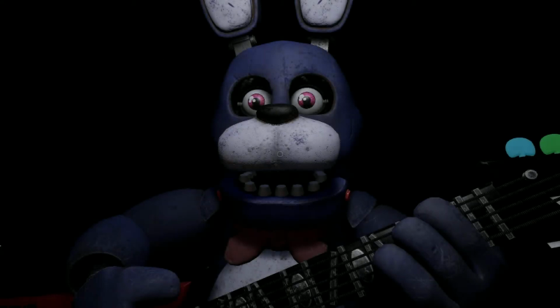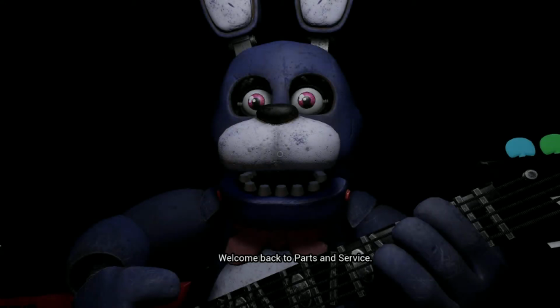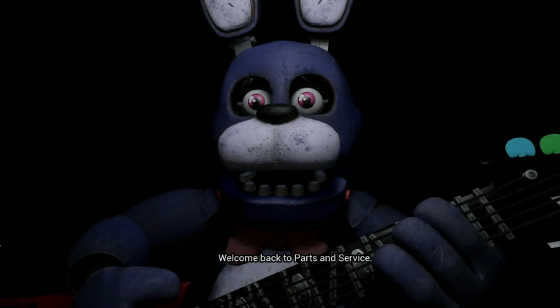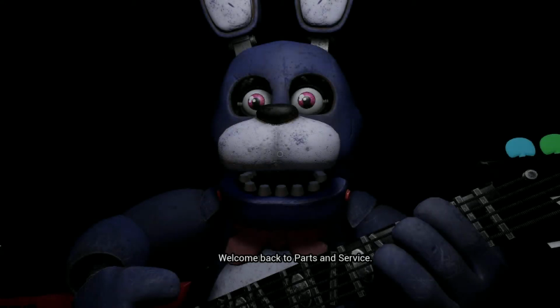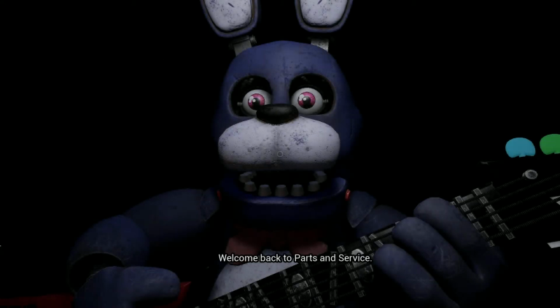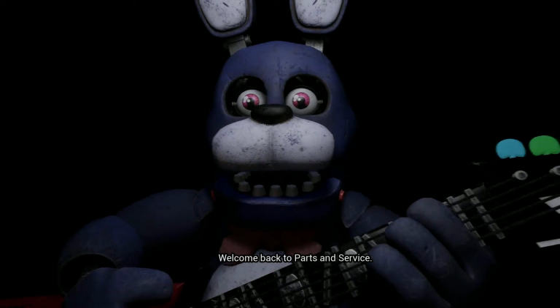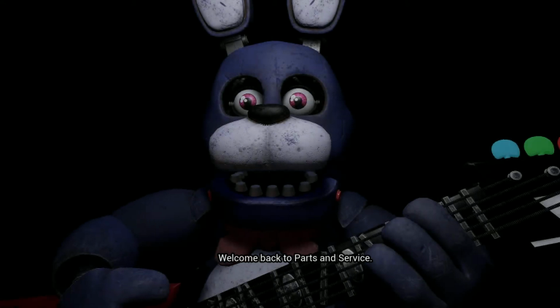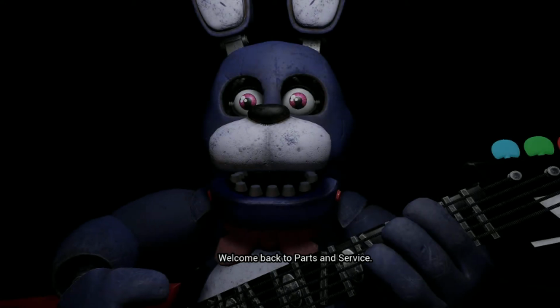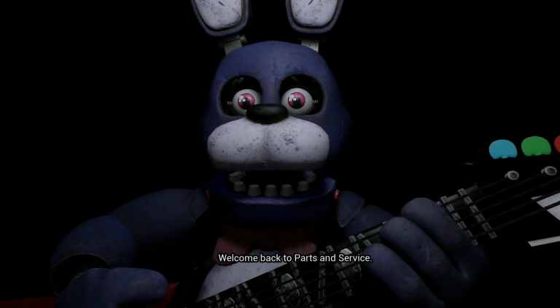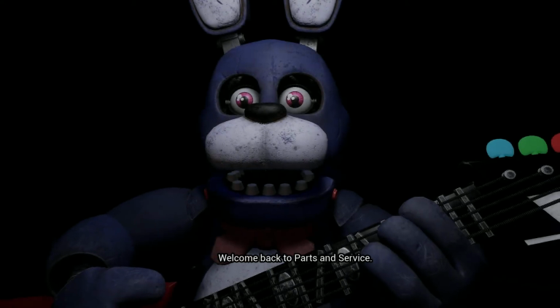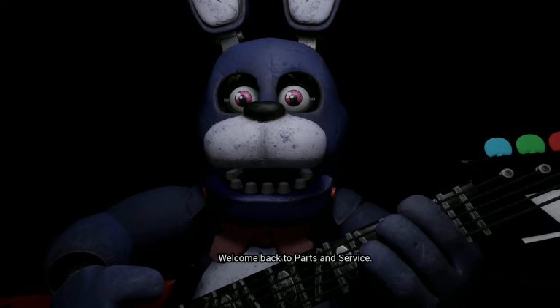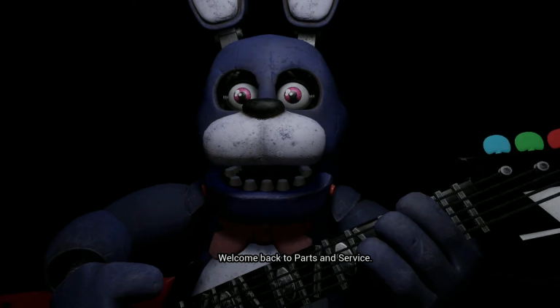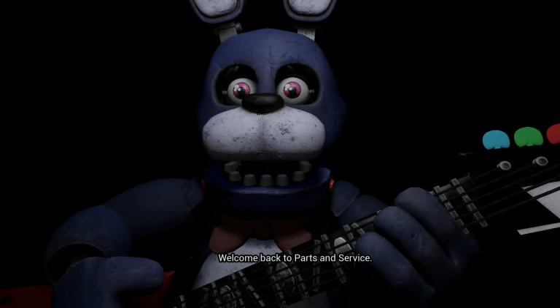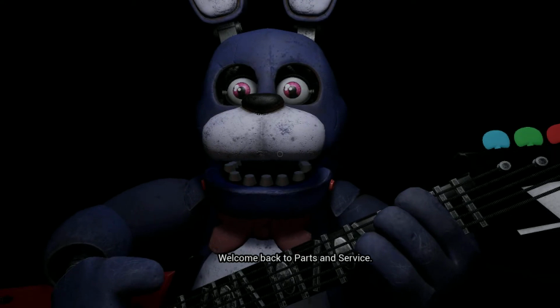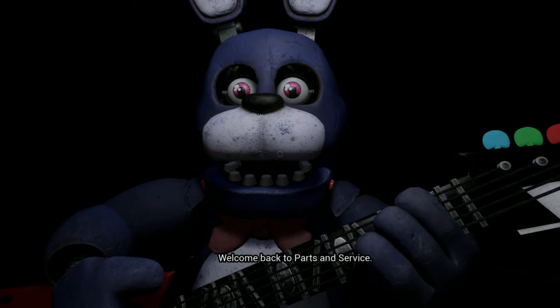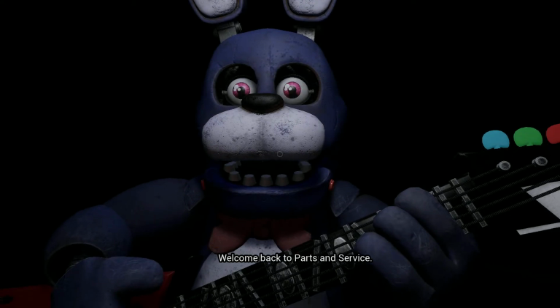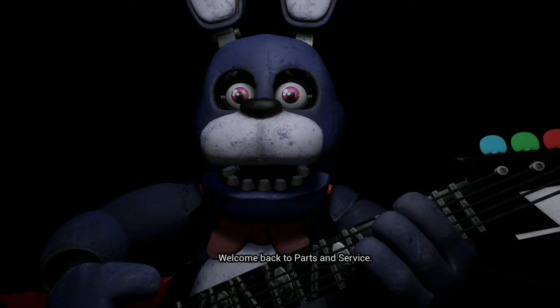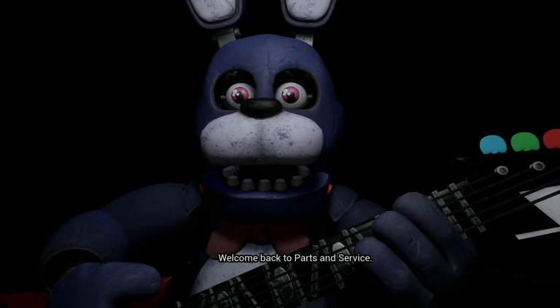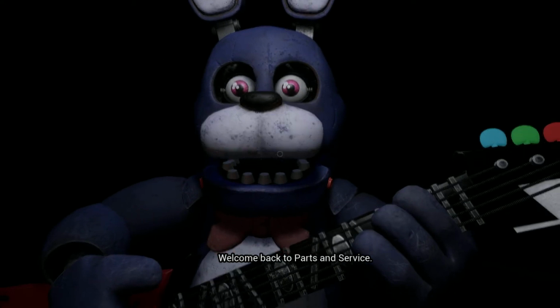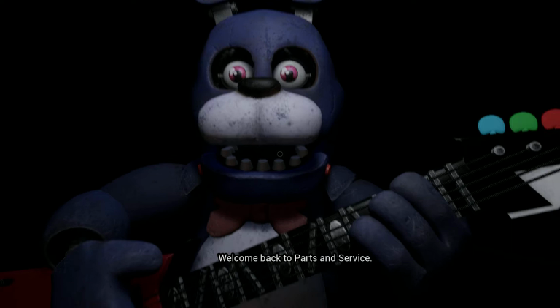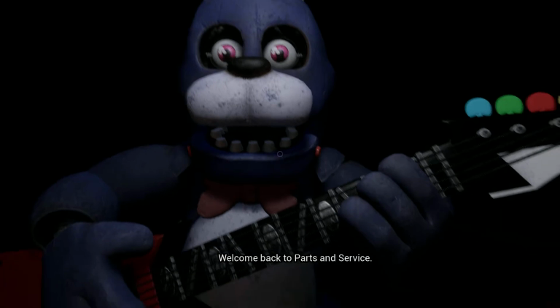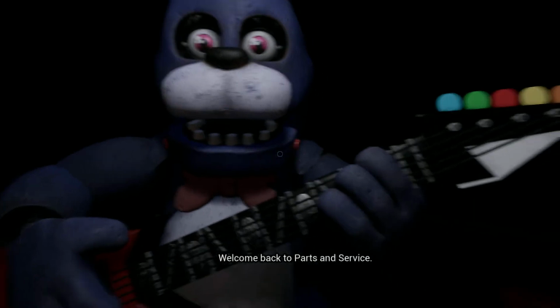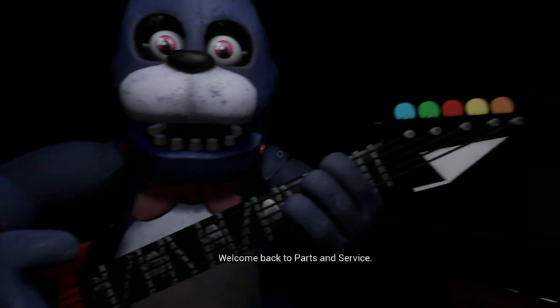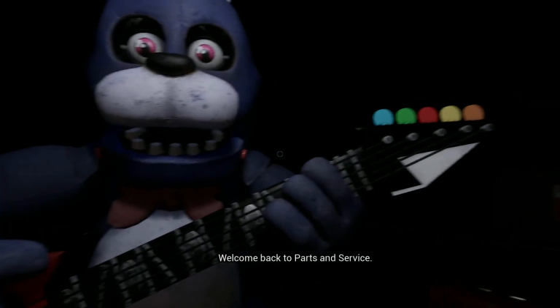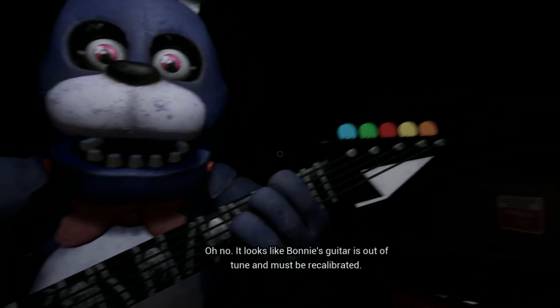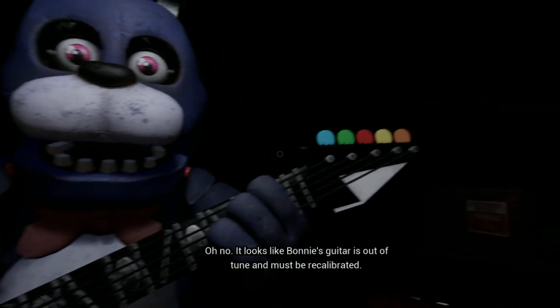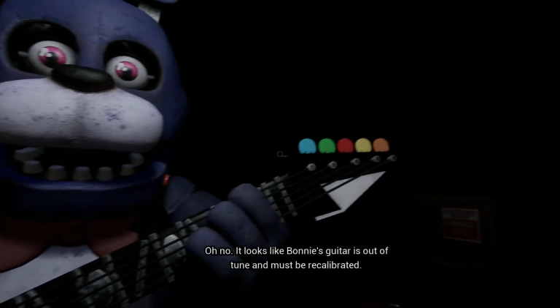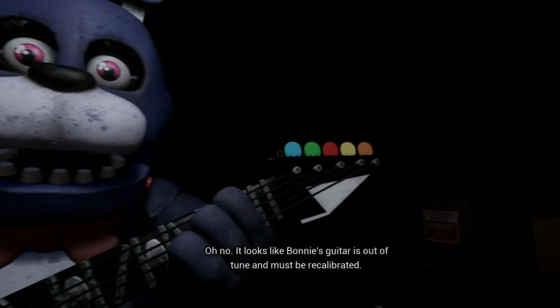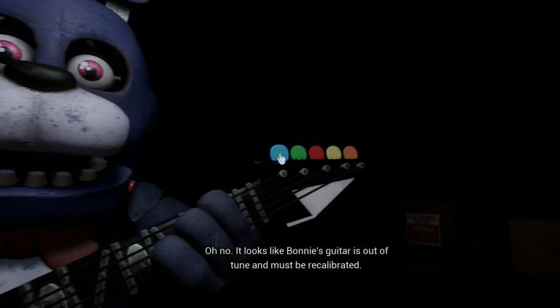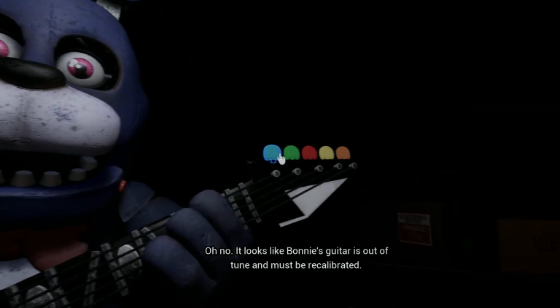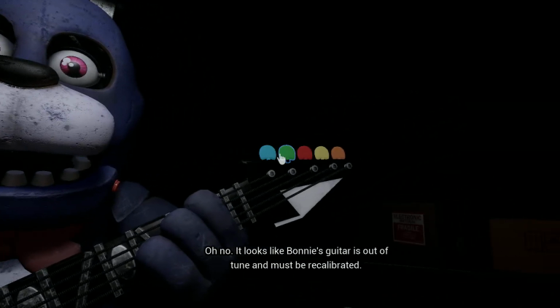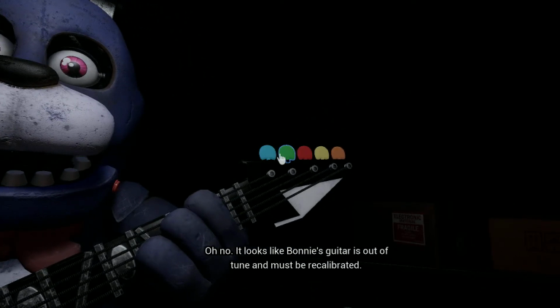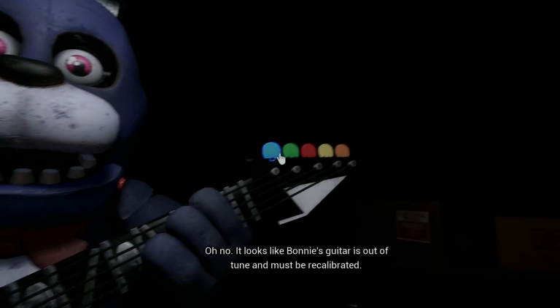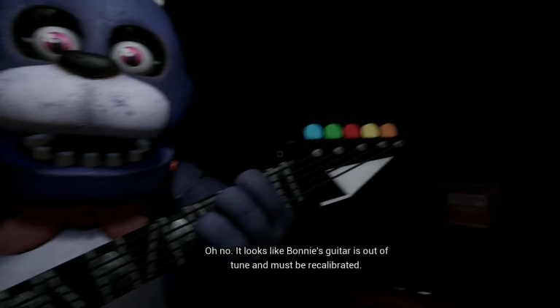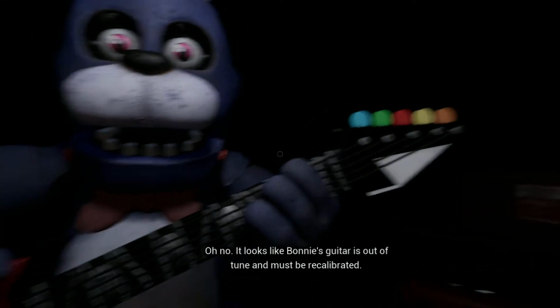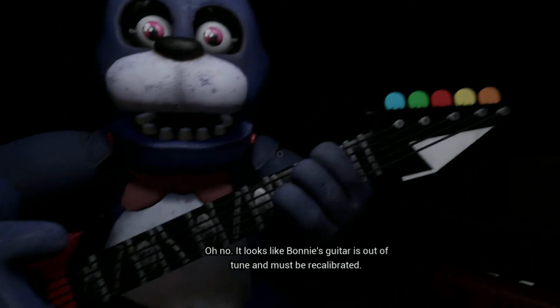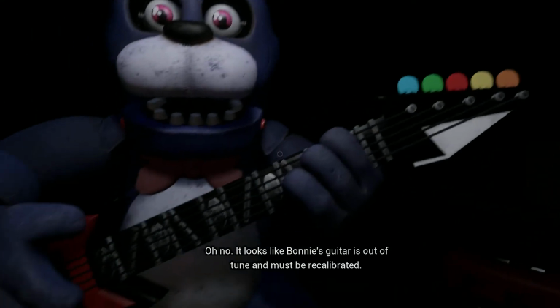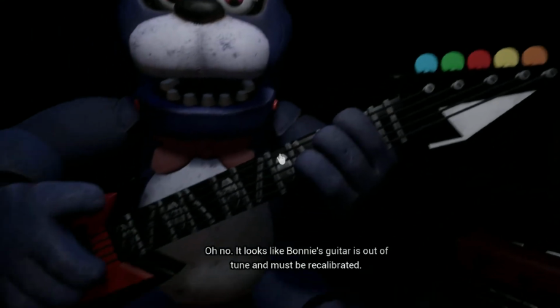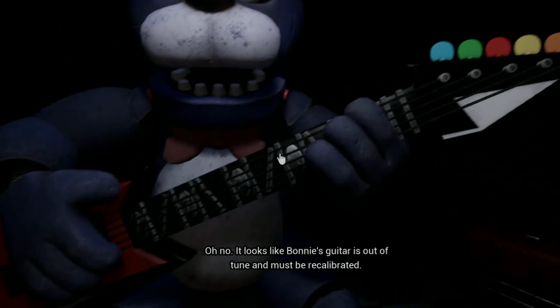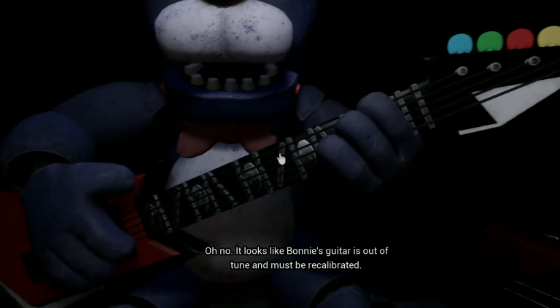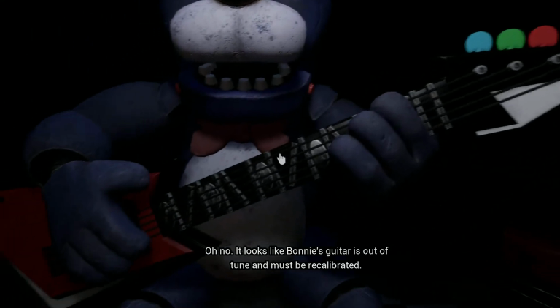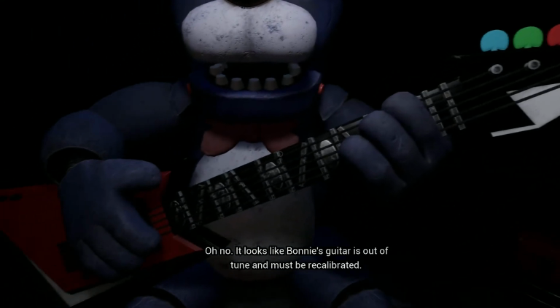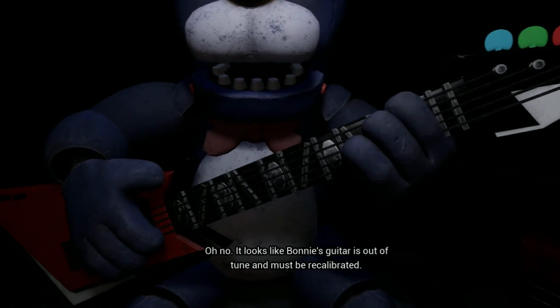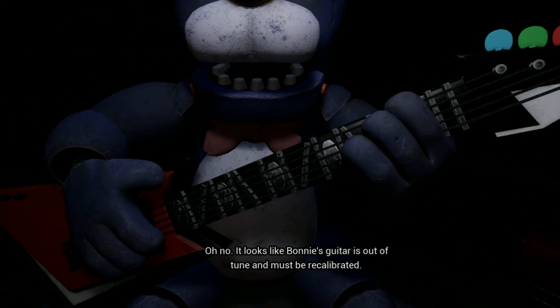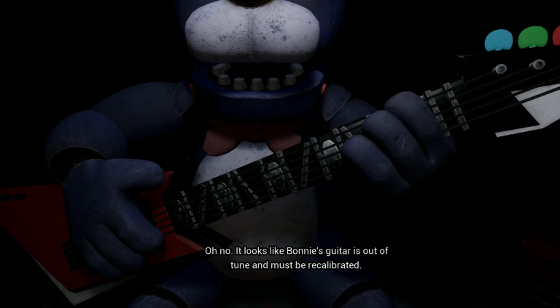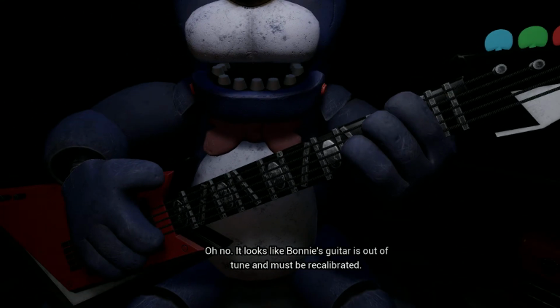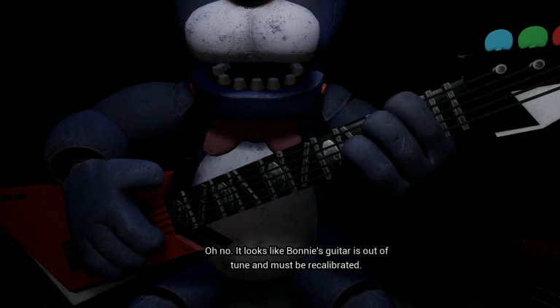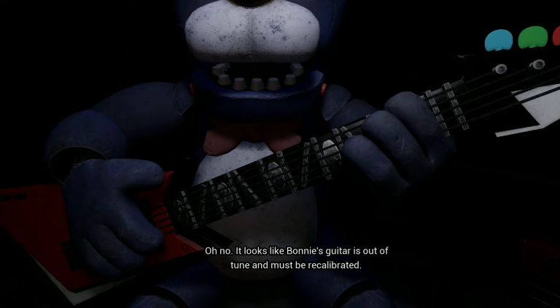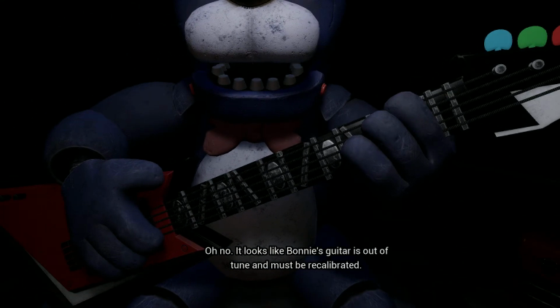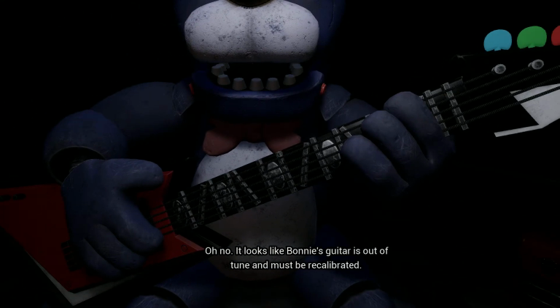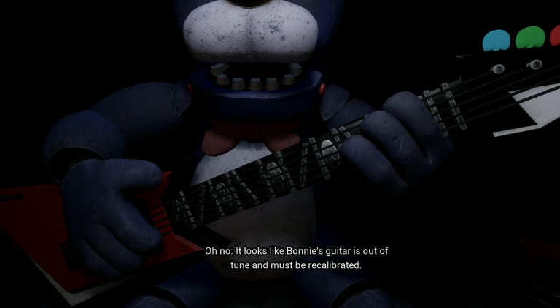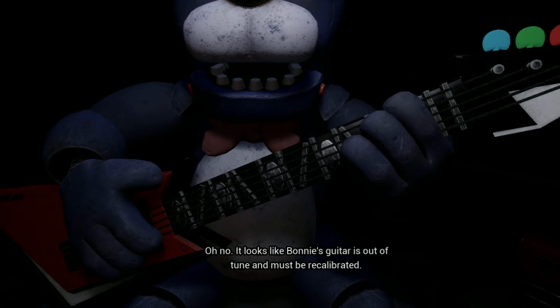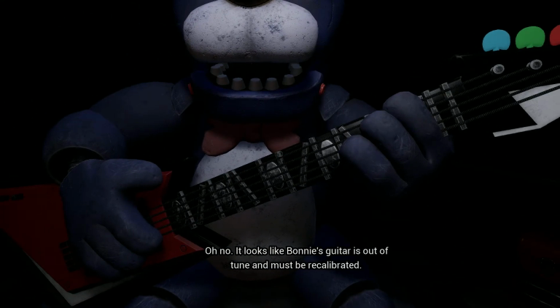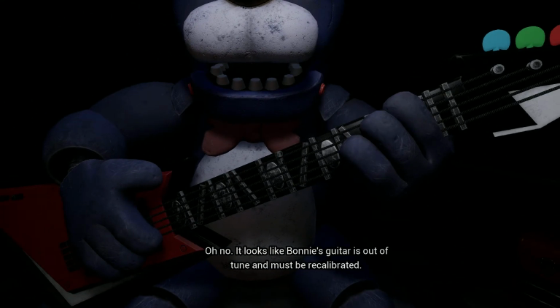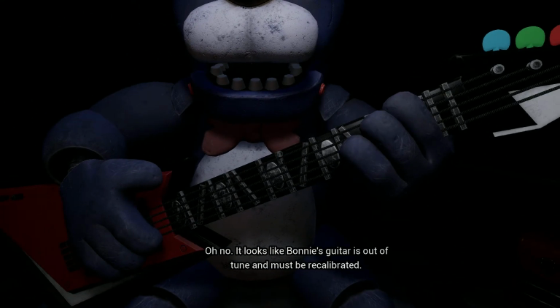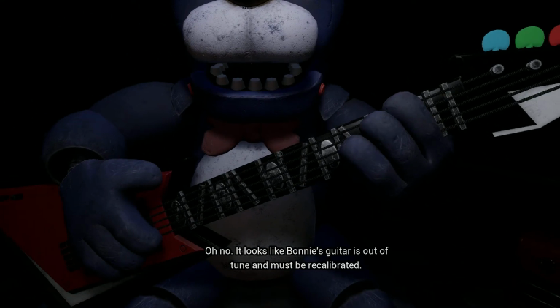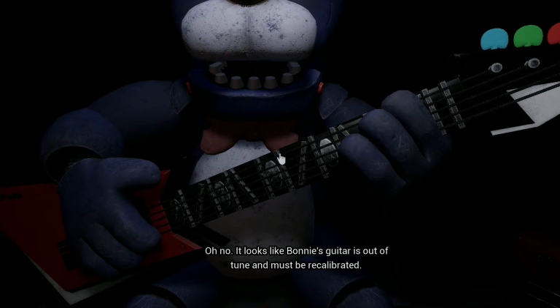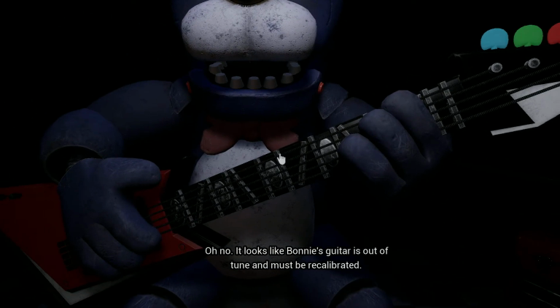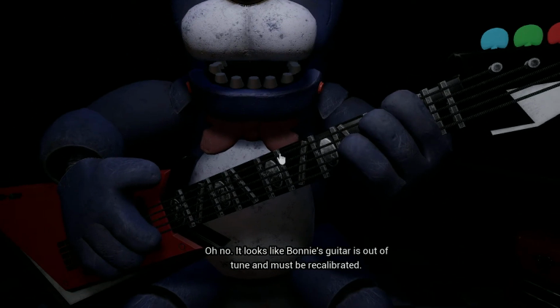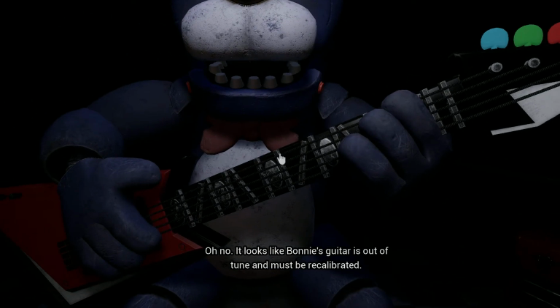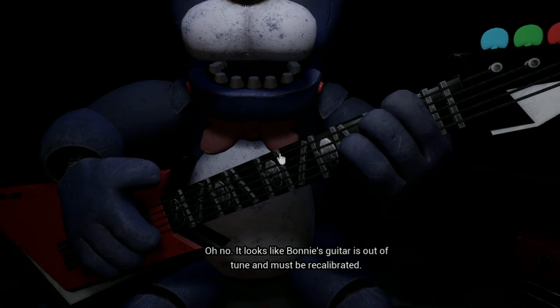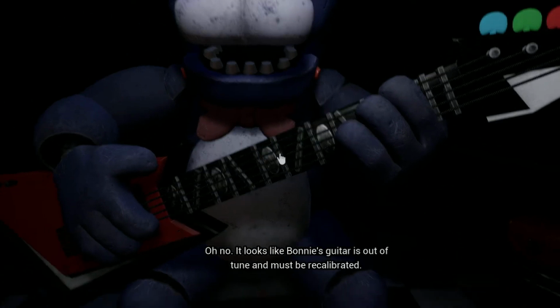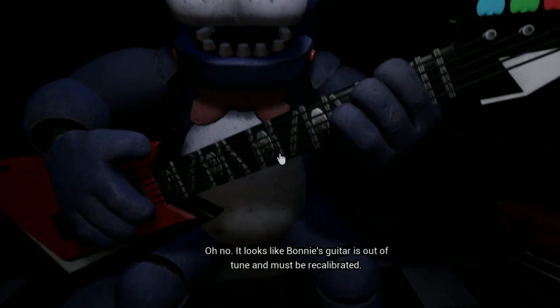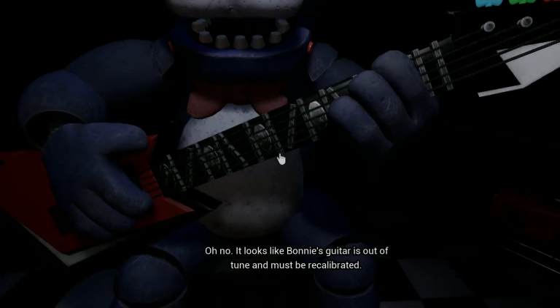Welcome back to Parts and Service. It looks like Bonnie's guitar is out of tune and must be recalibrated.